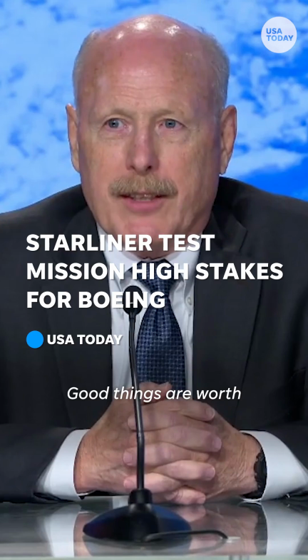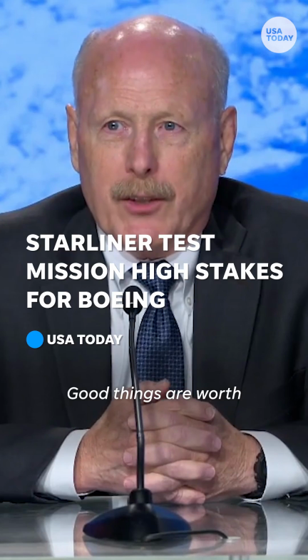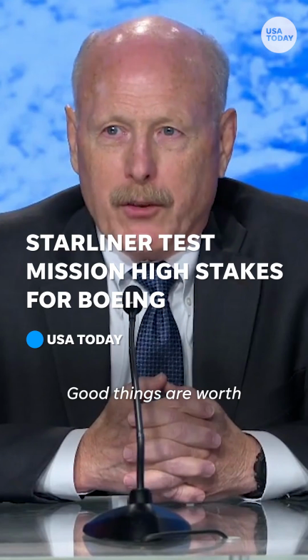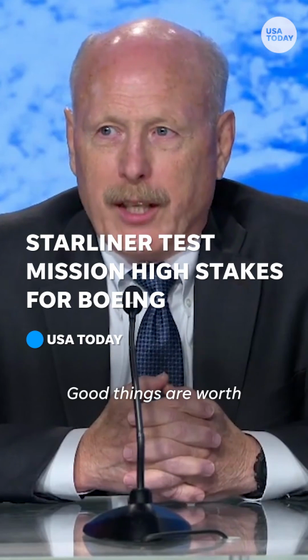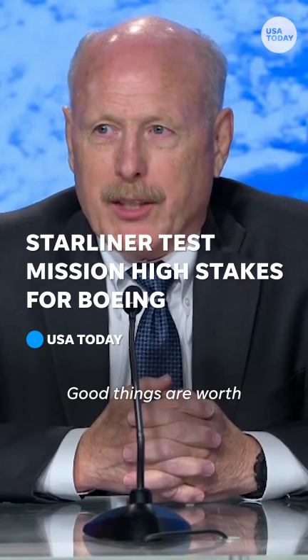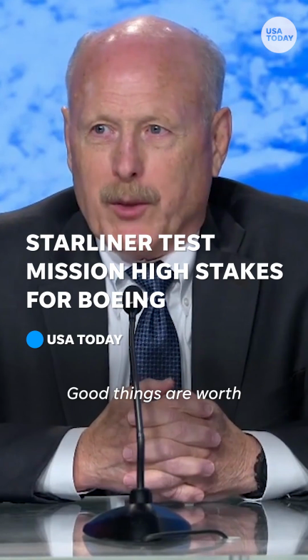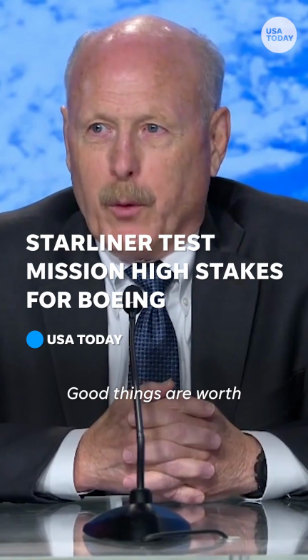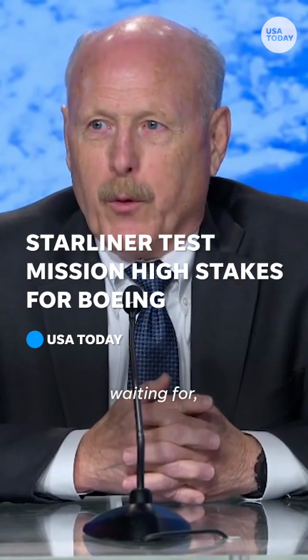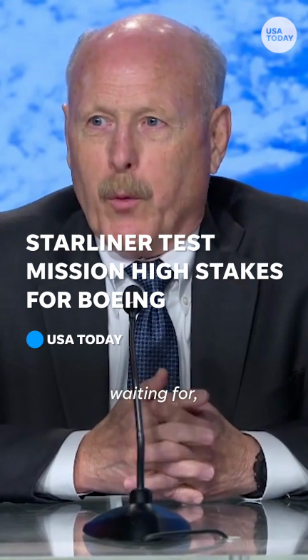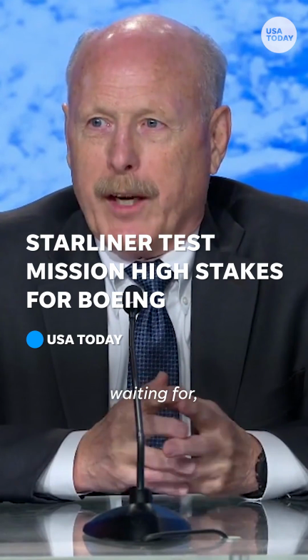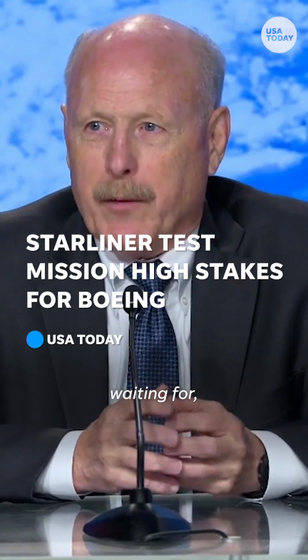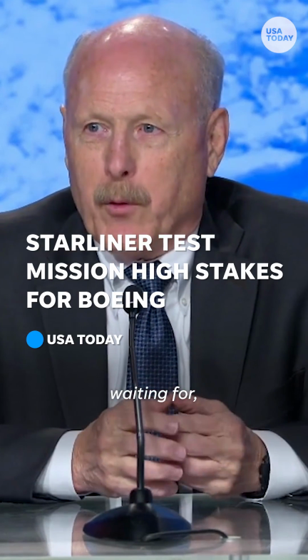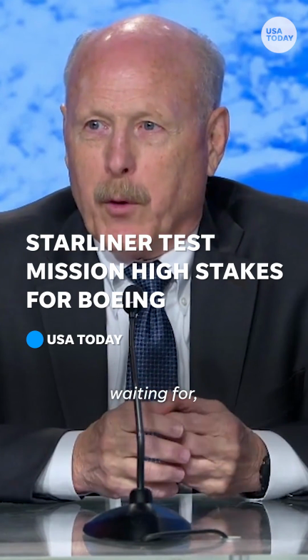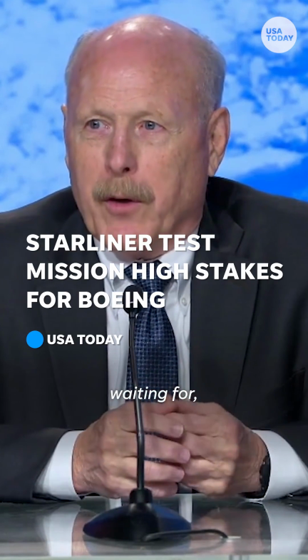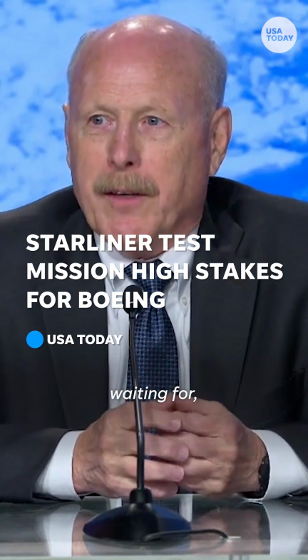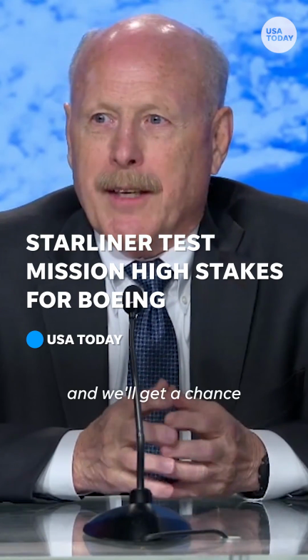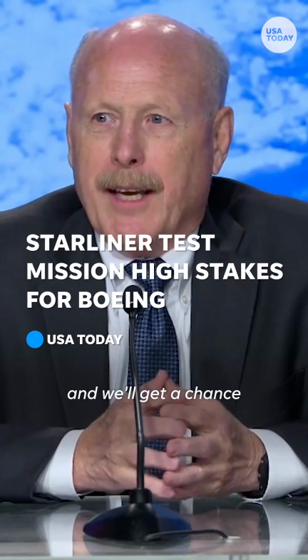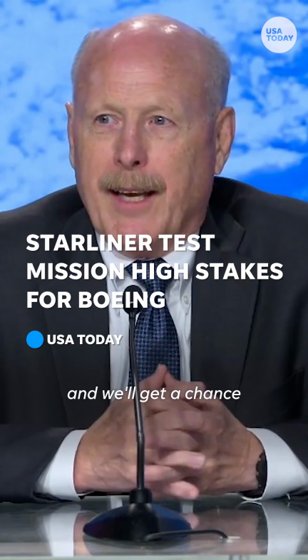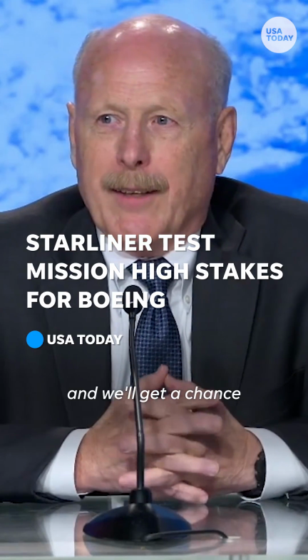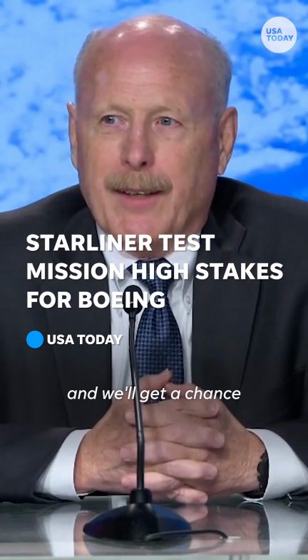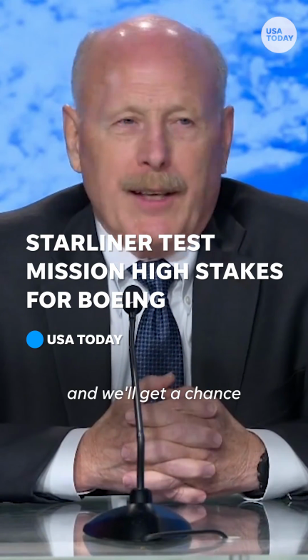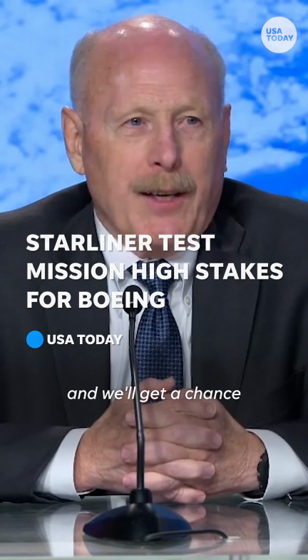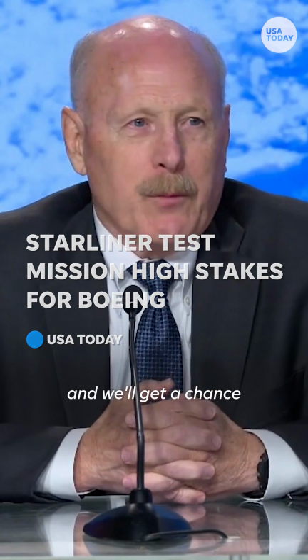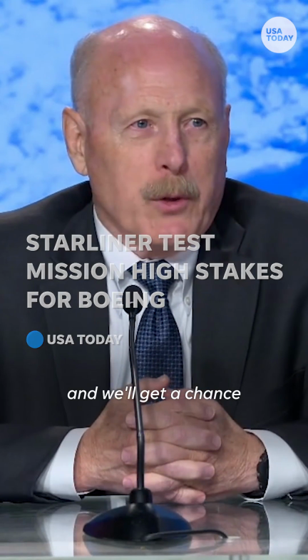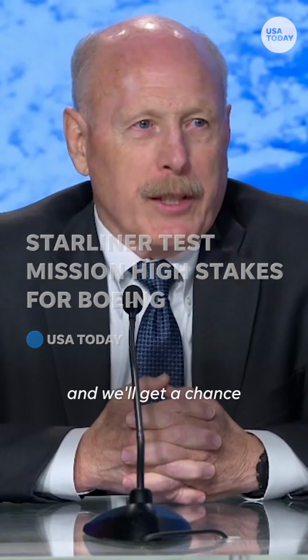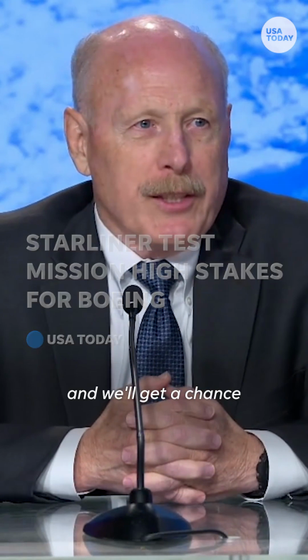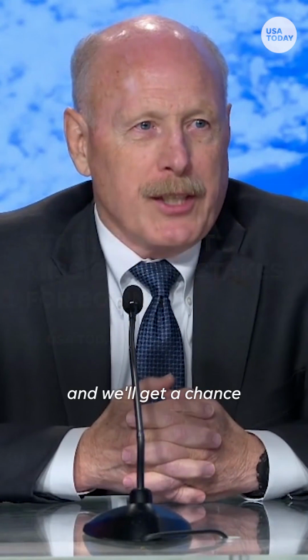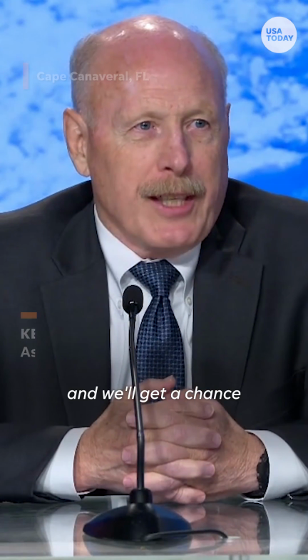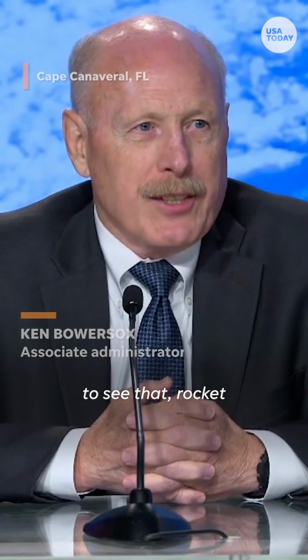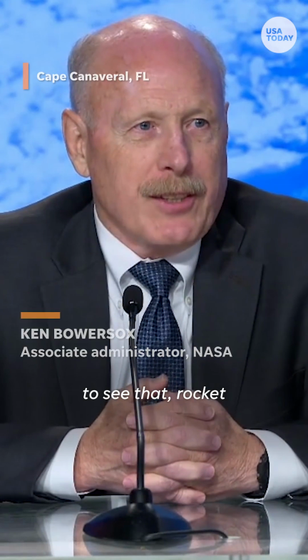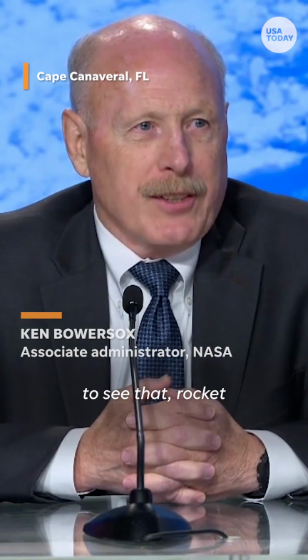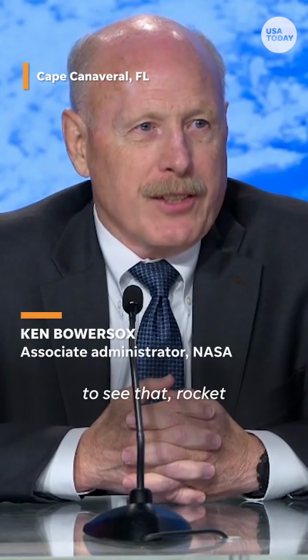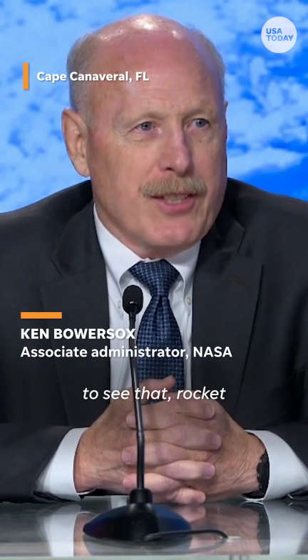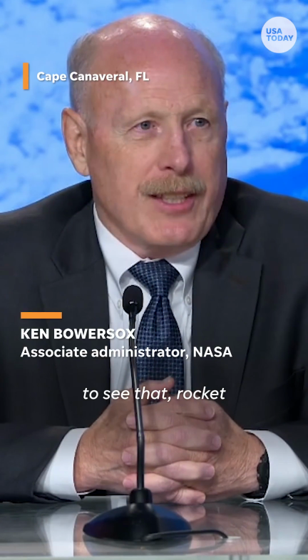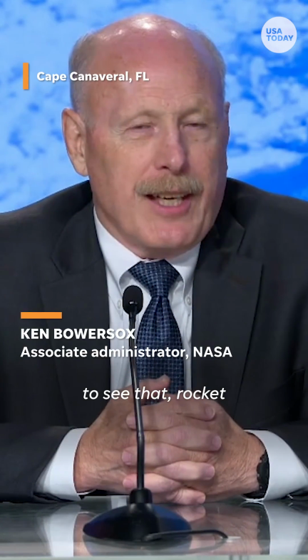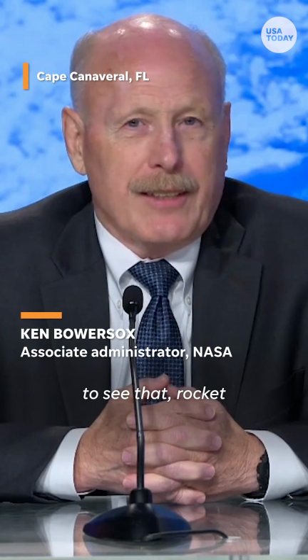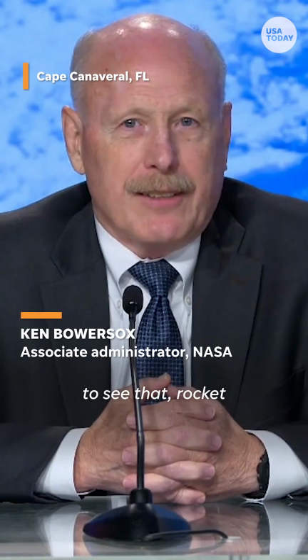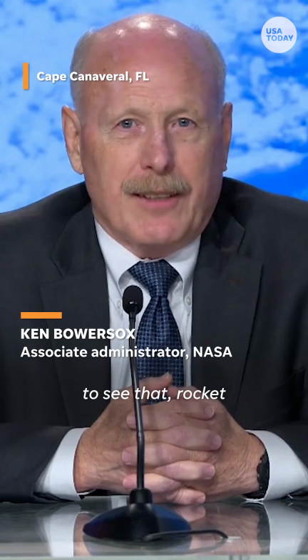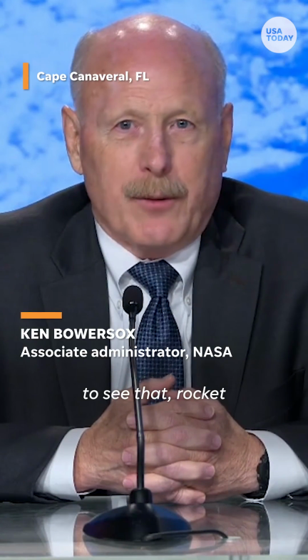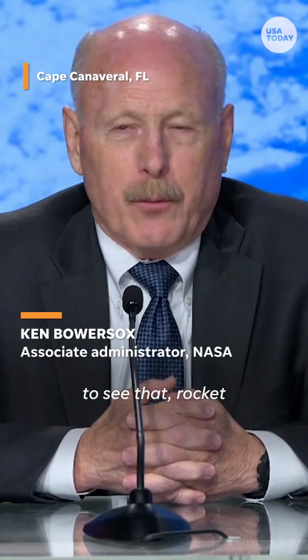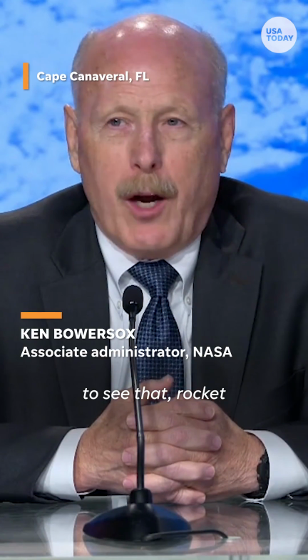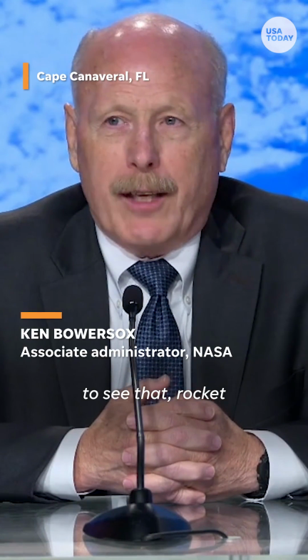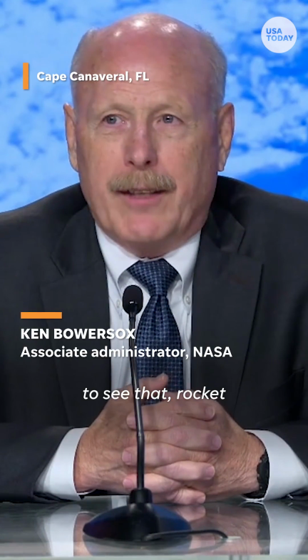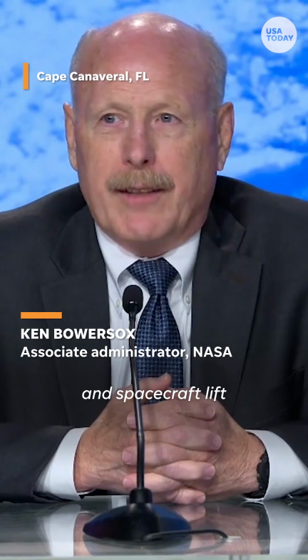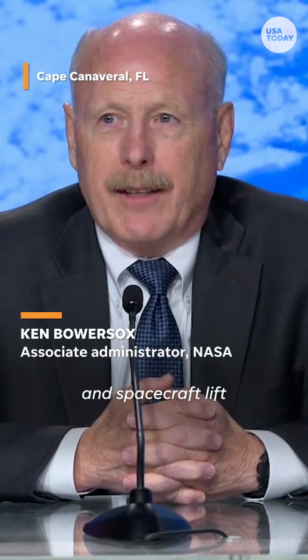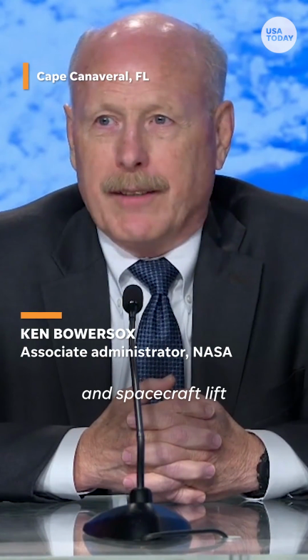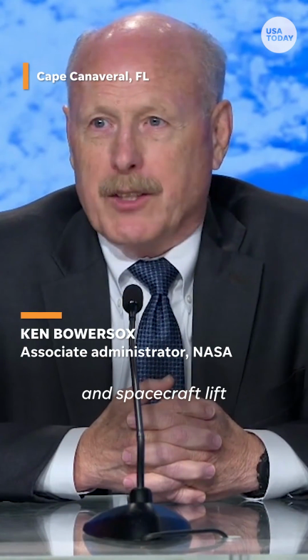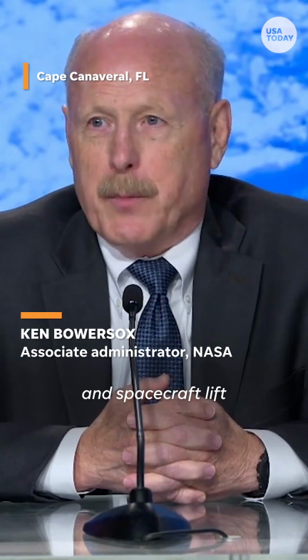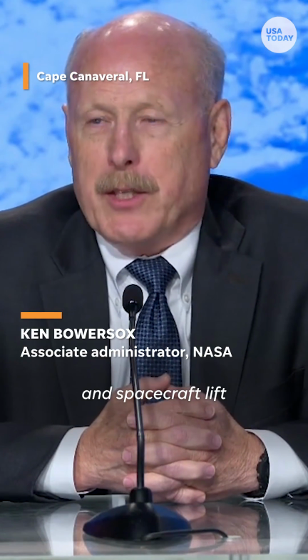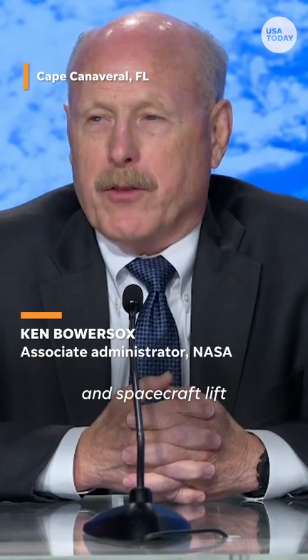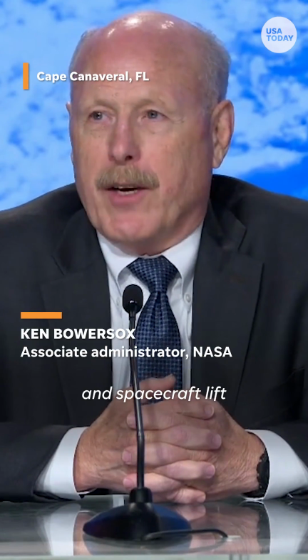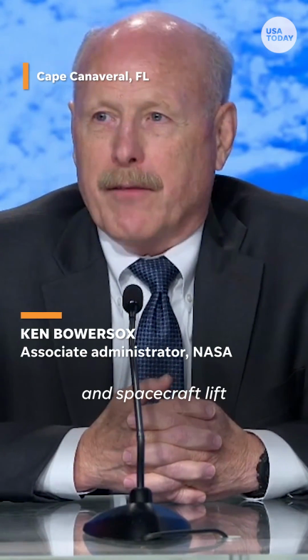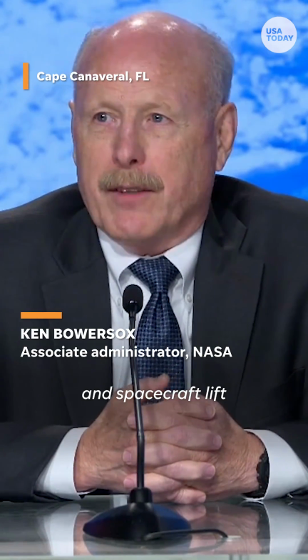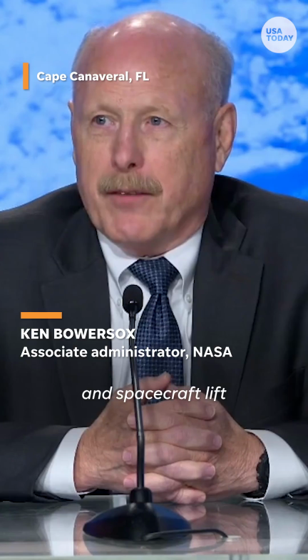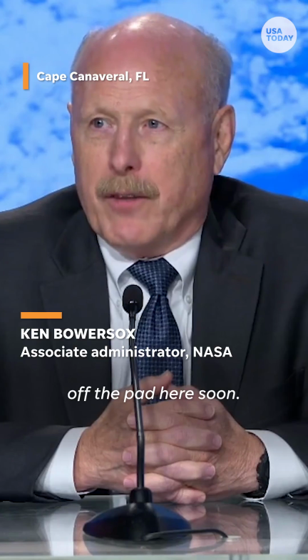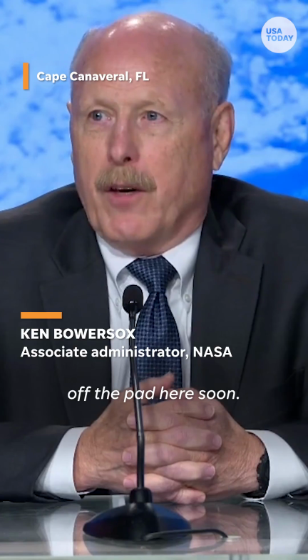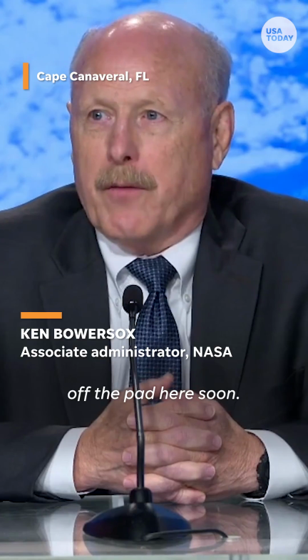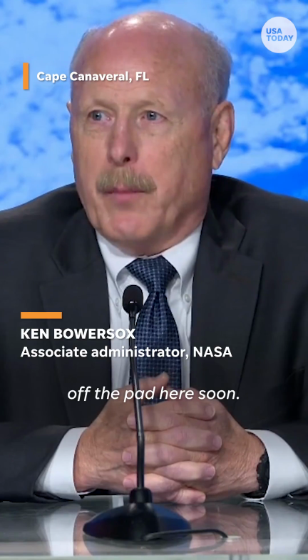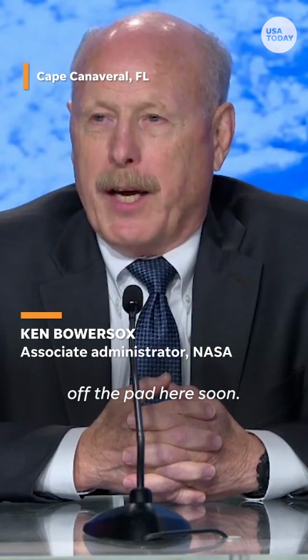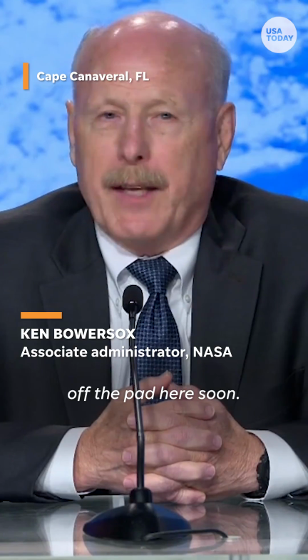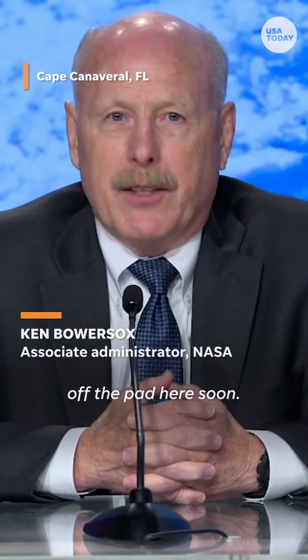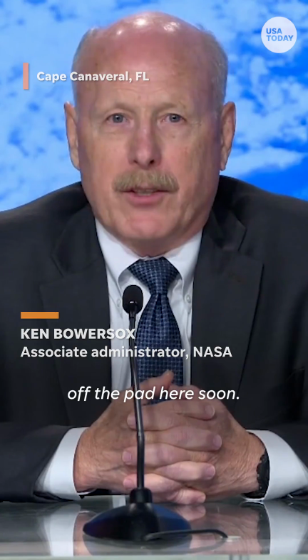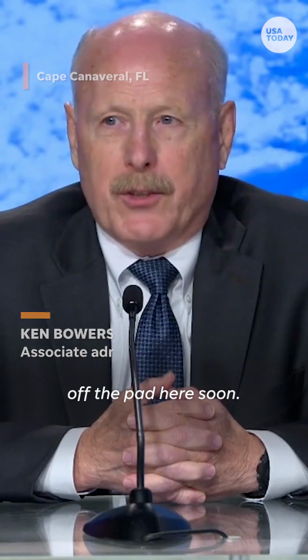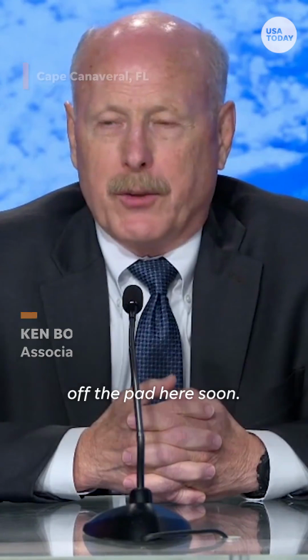Good things are worth waiting for, and we'll get a chance to see that rocket and spacecraft lift off the pad here soon.